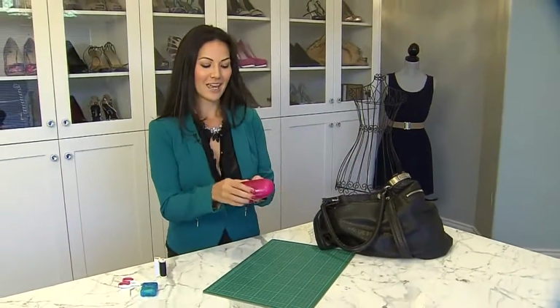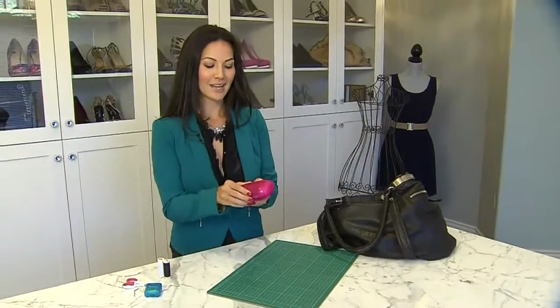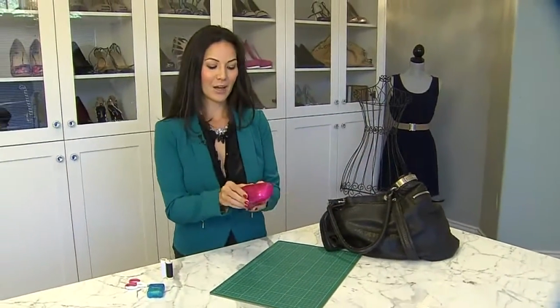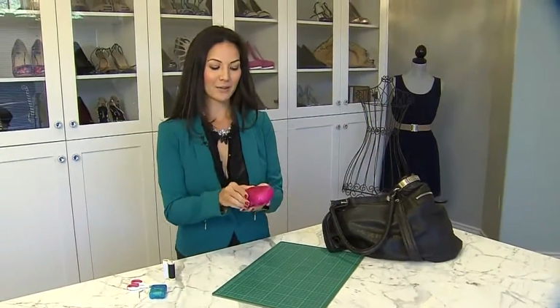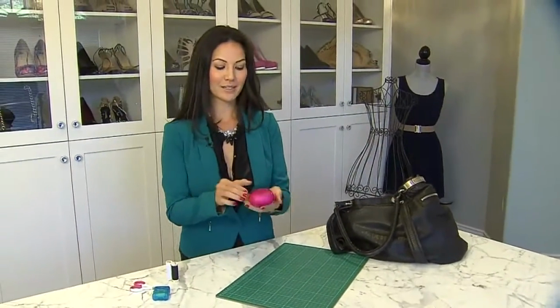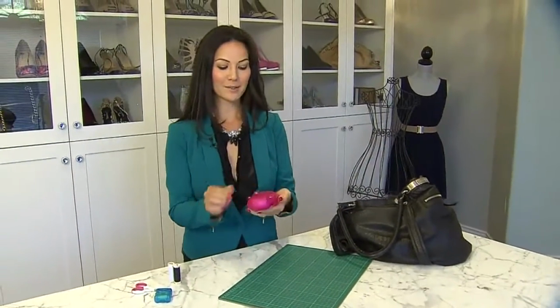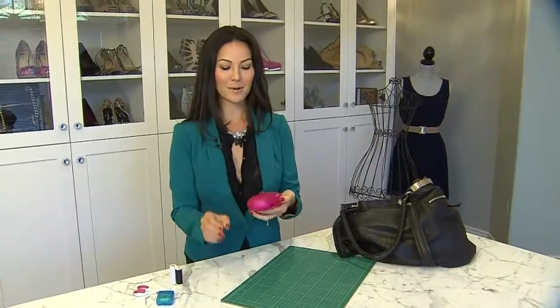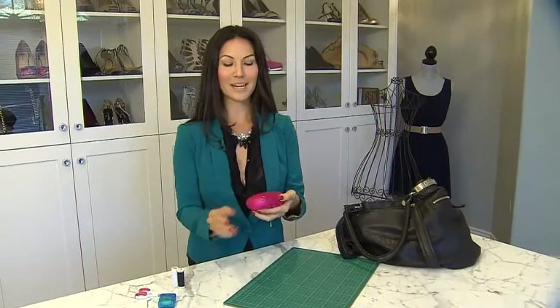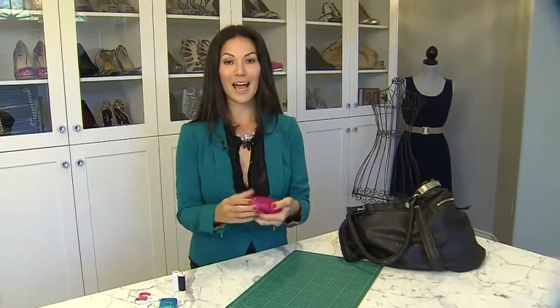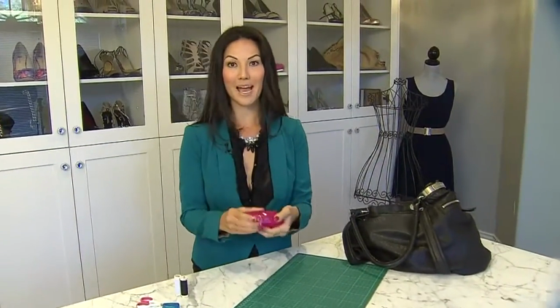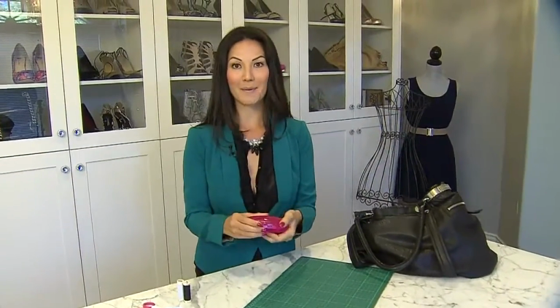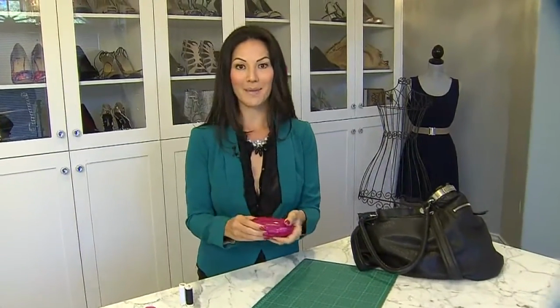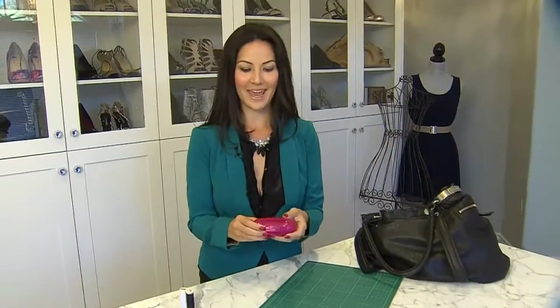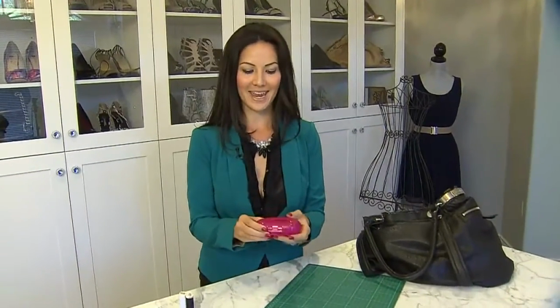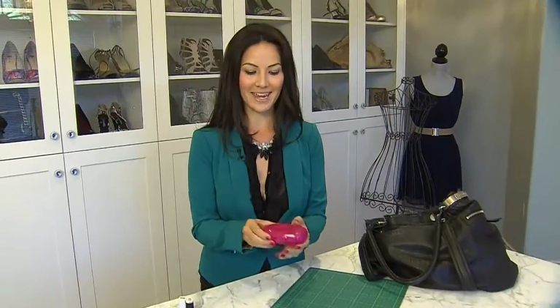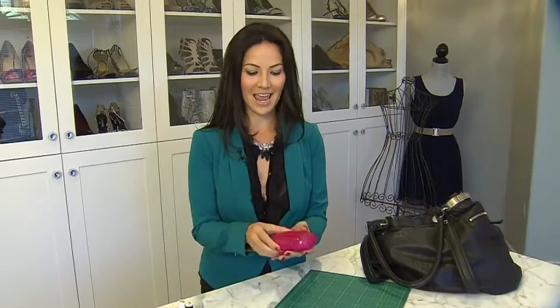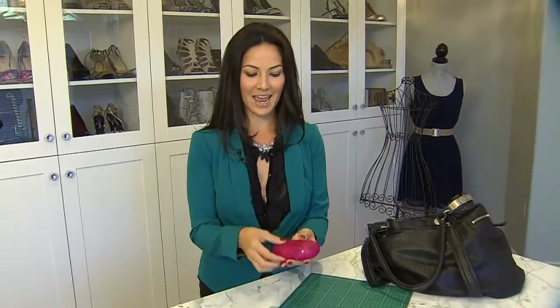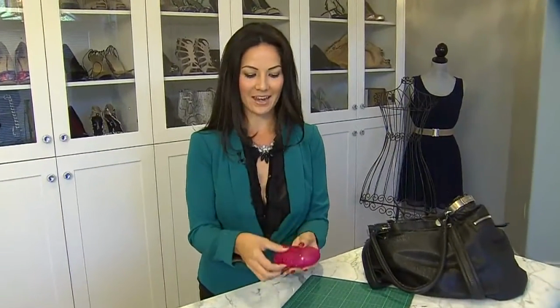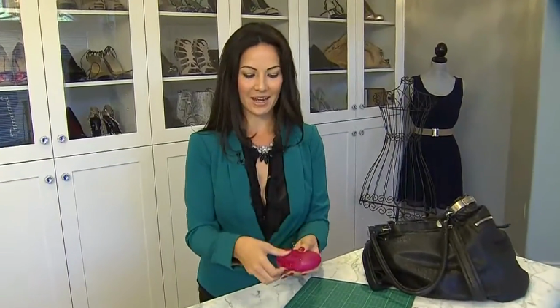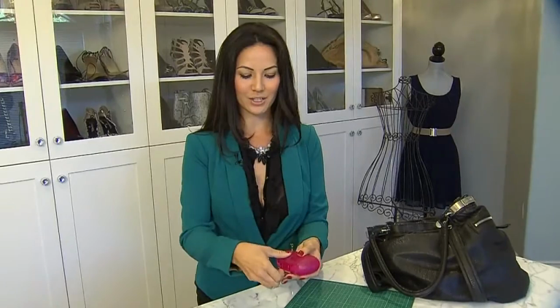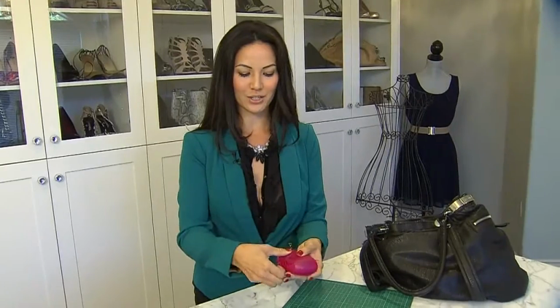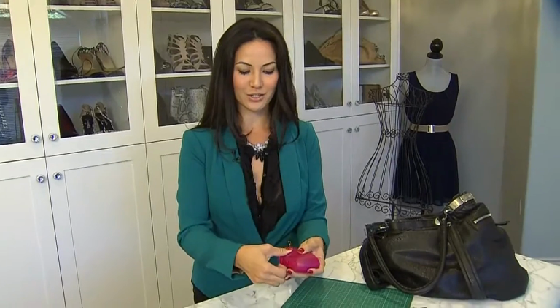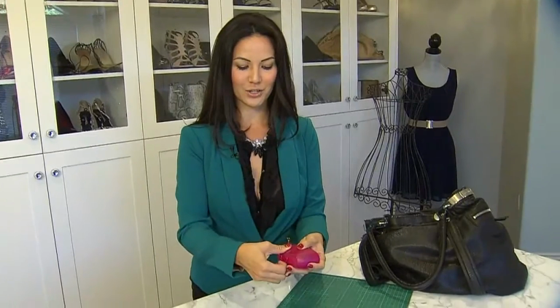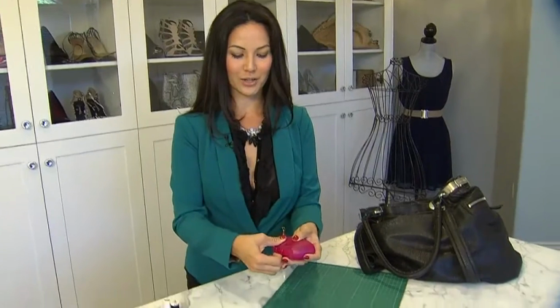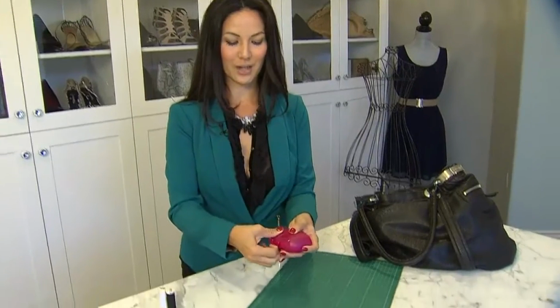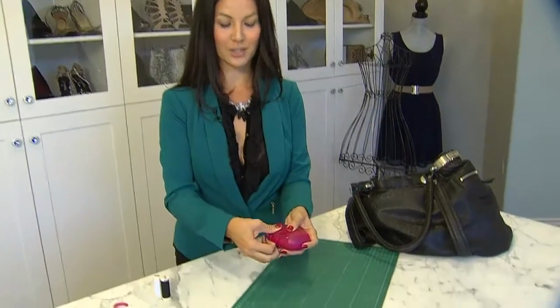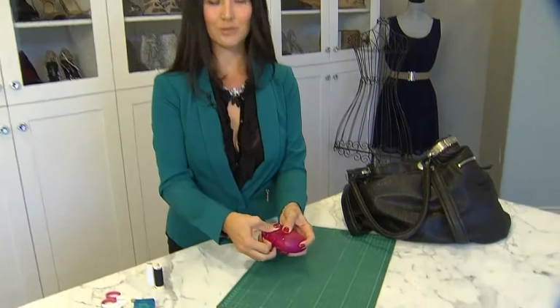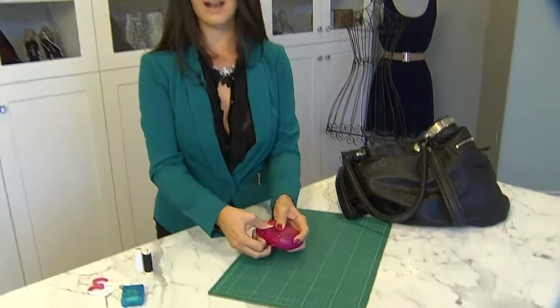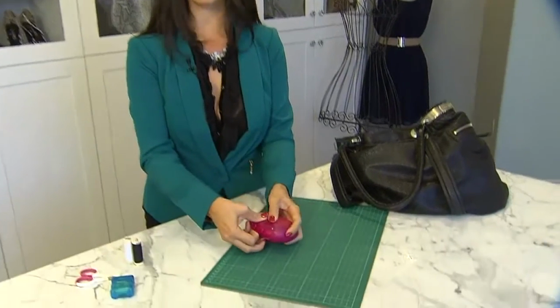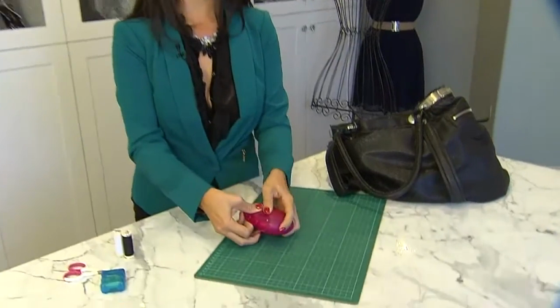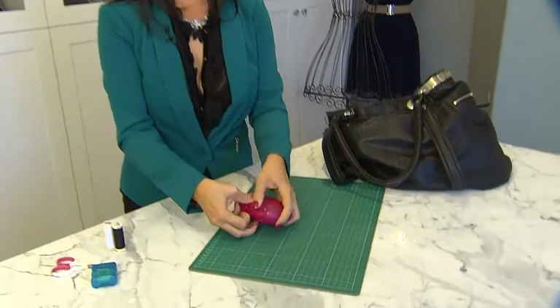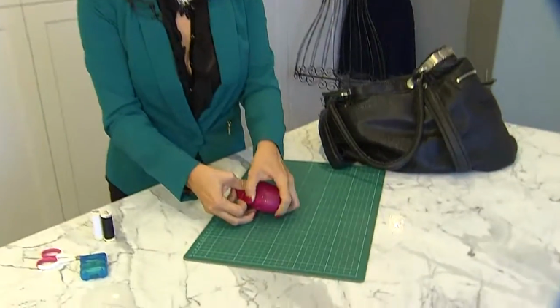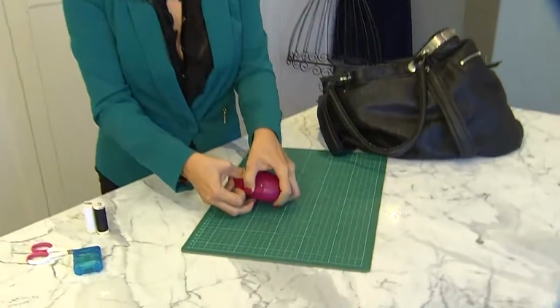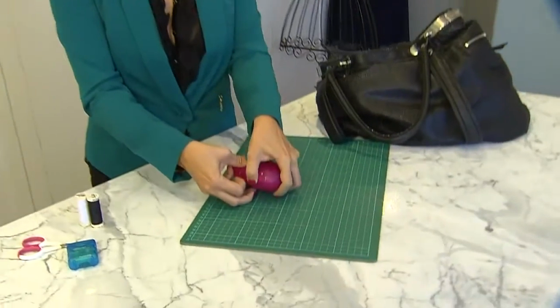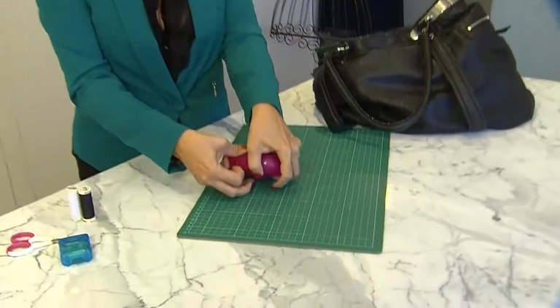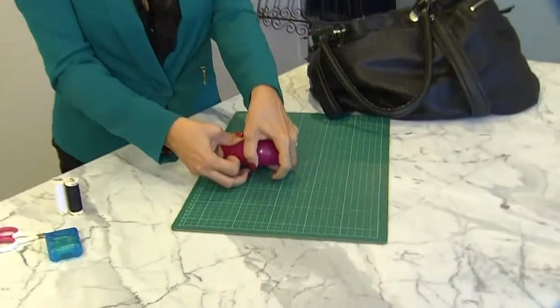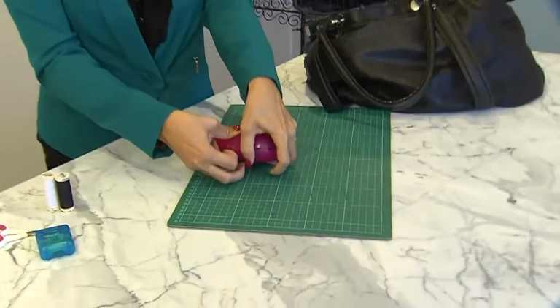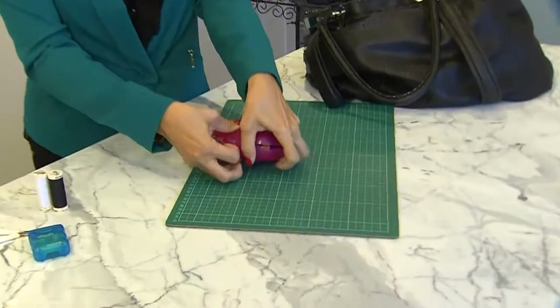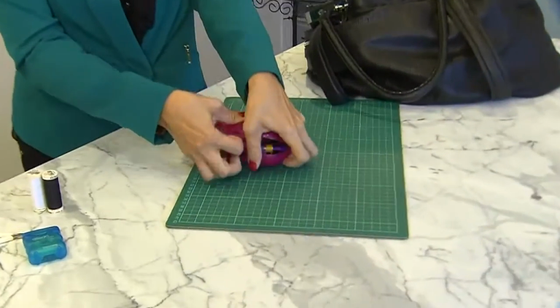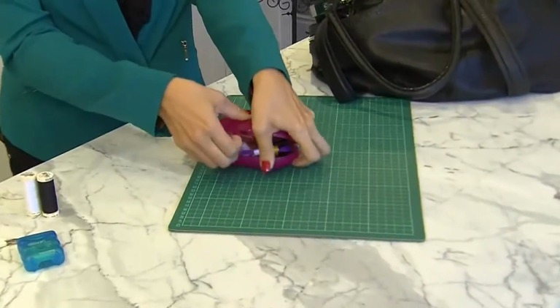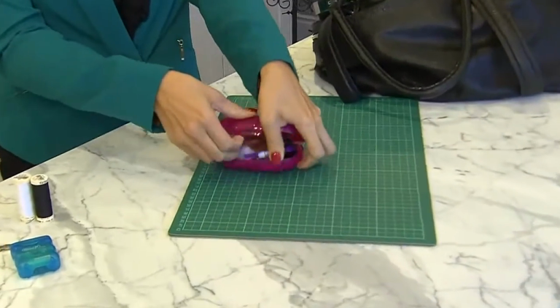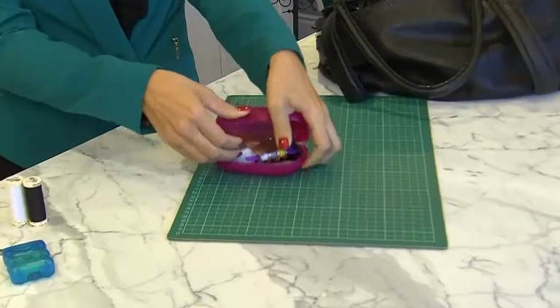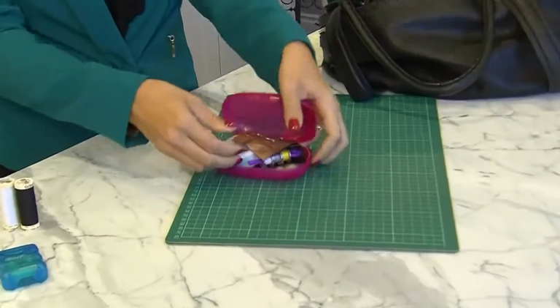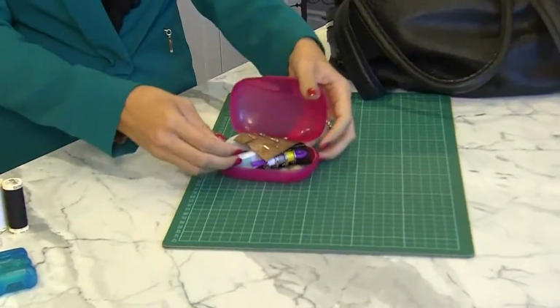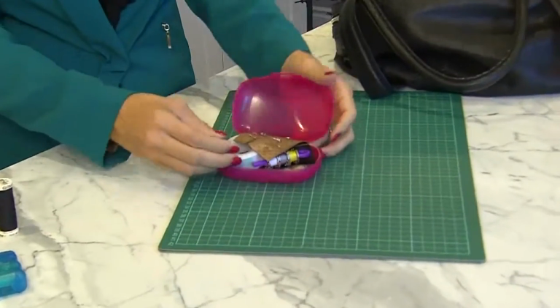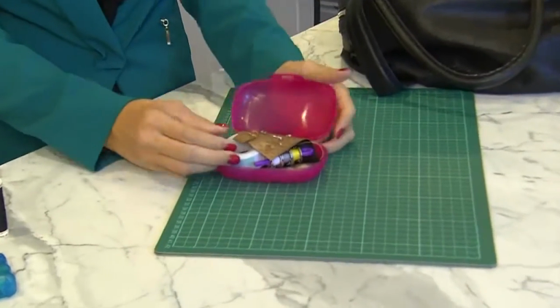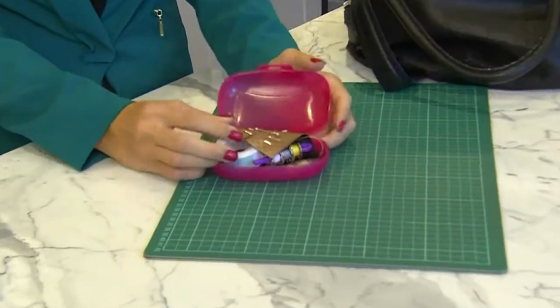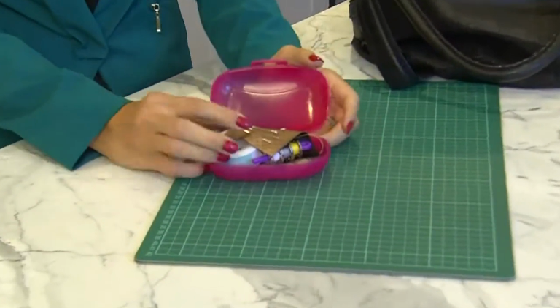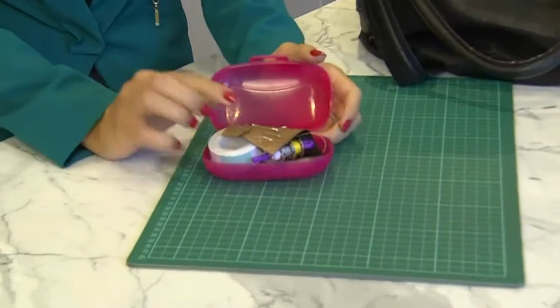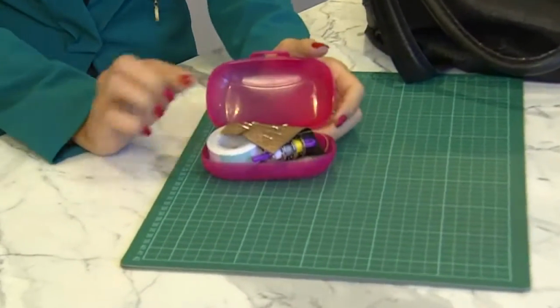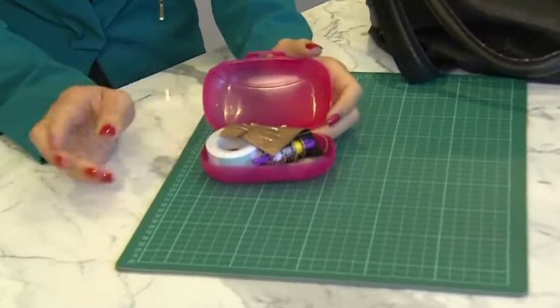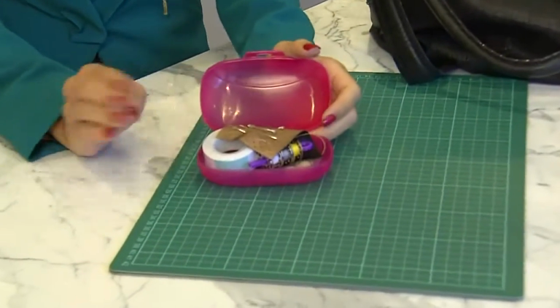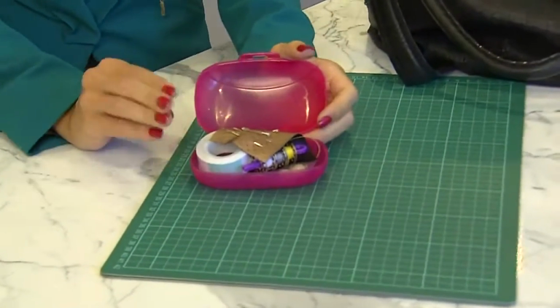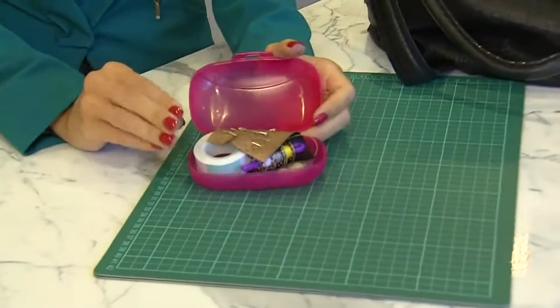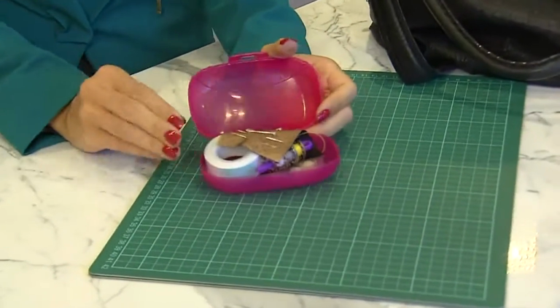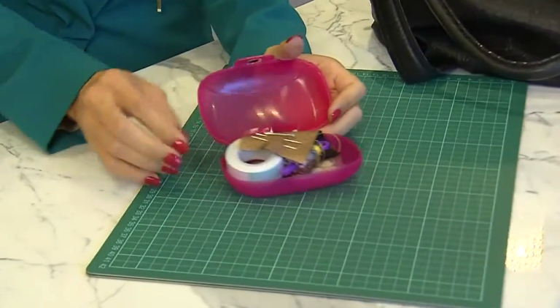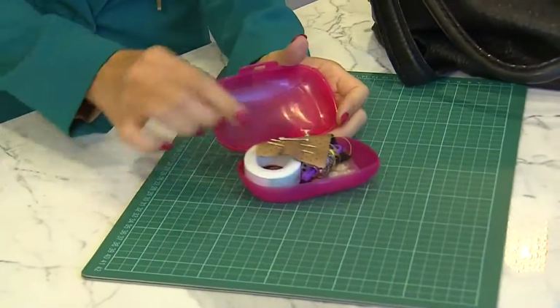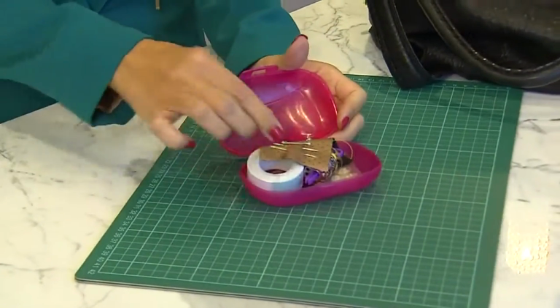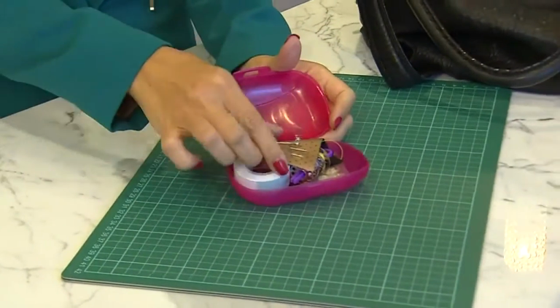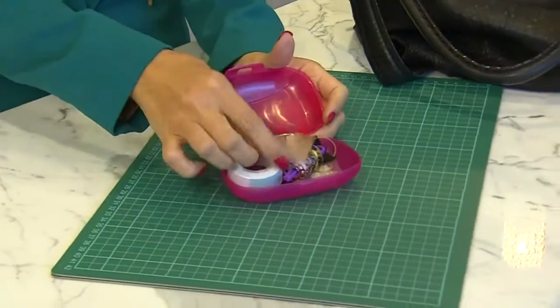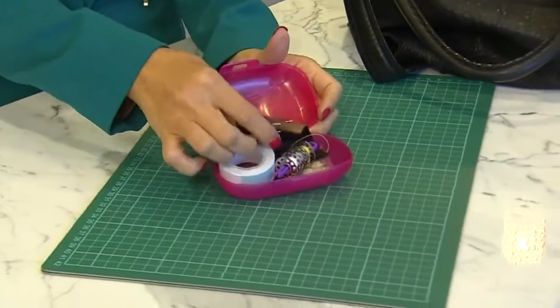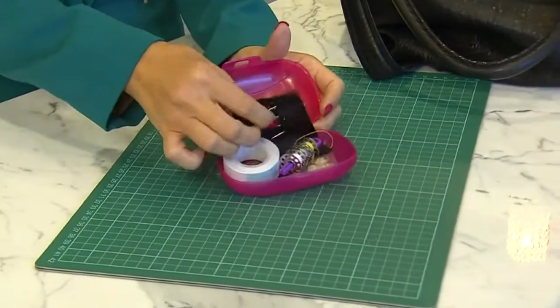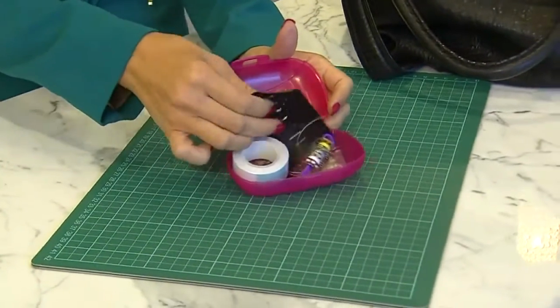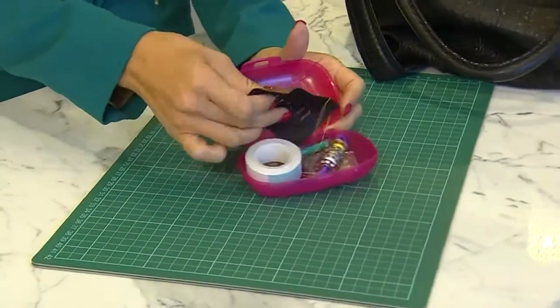This one I made — I just took a travel soap container, which is a perfect size and it closes nice and easily.